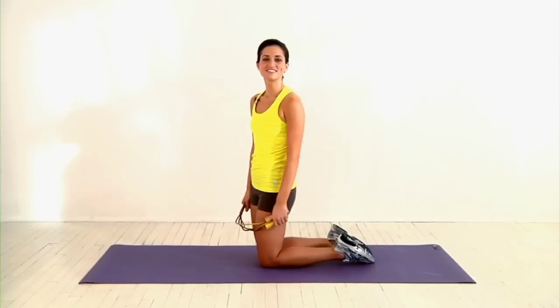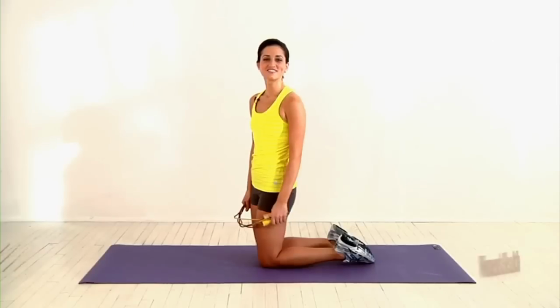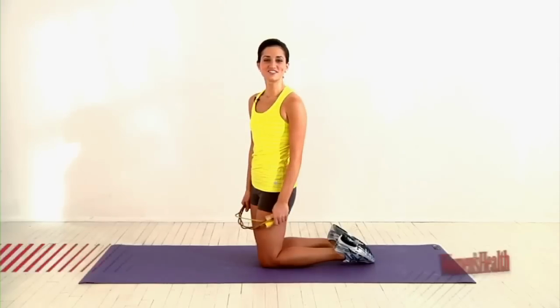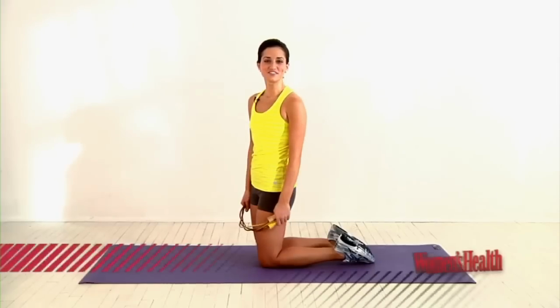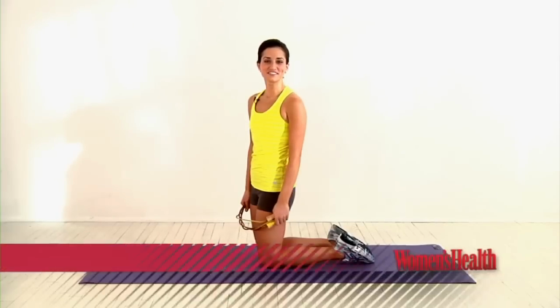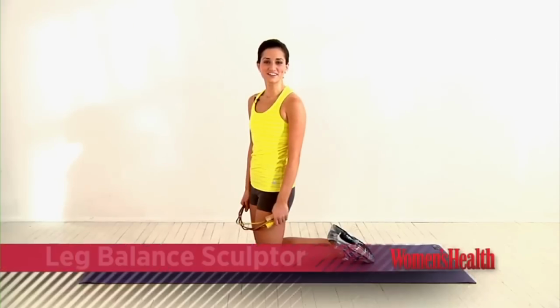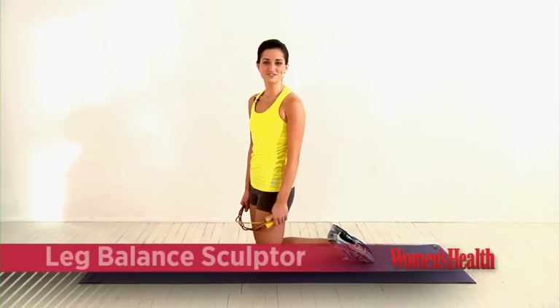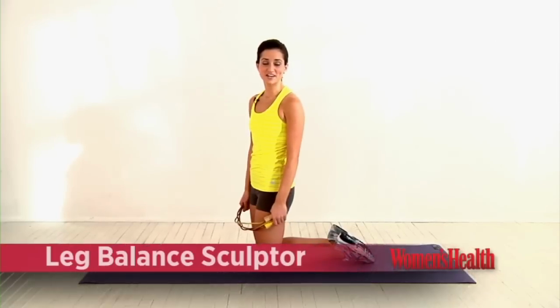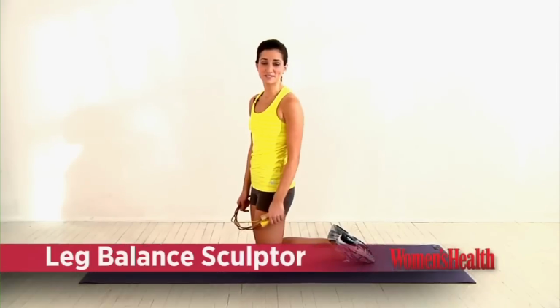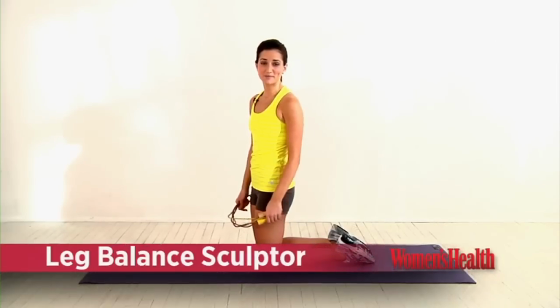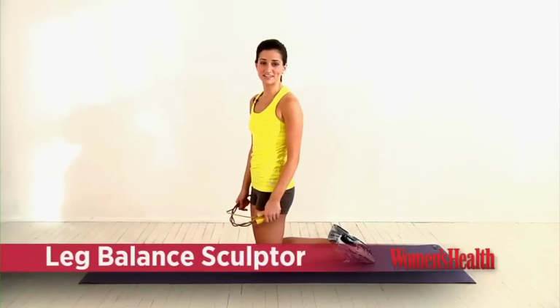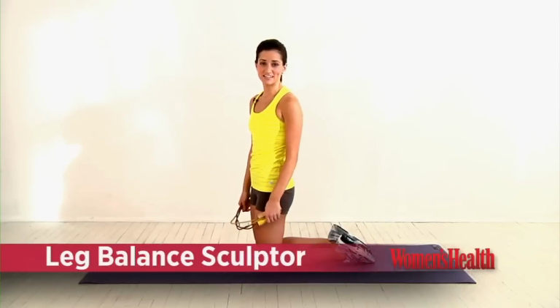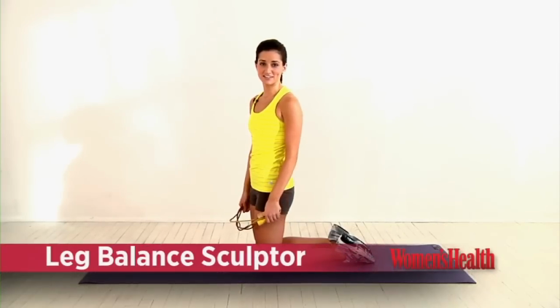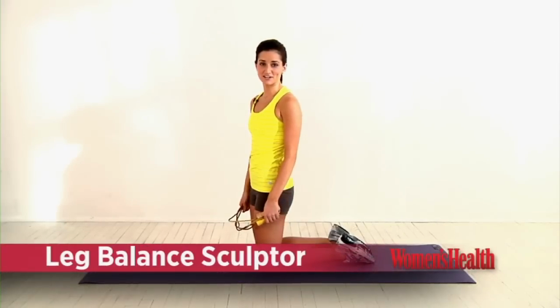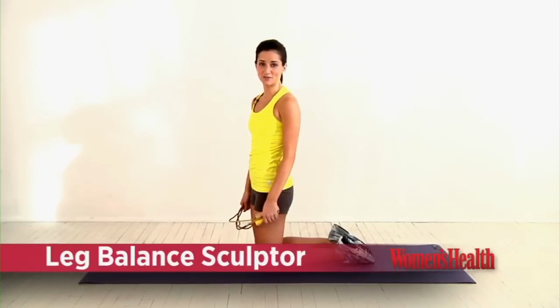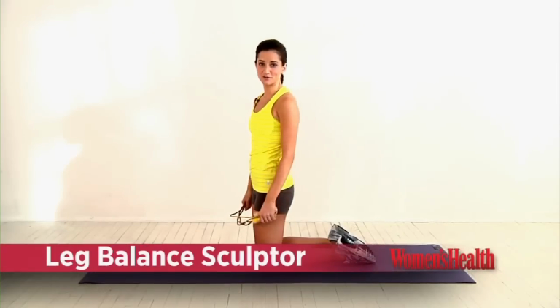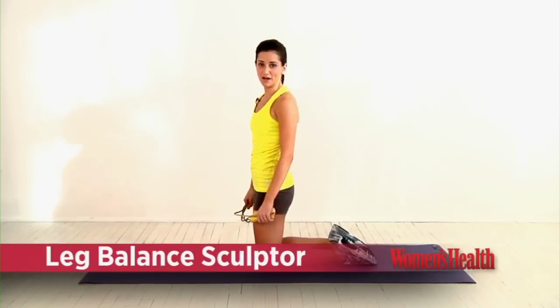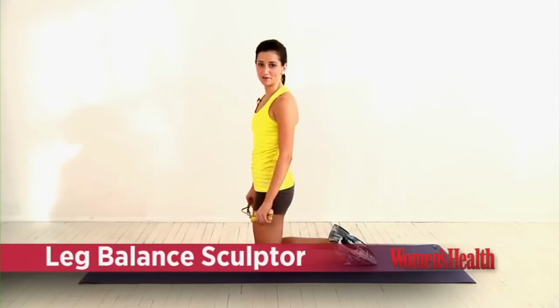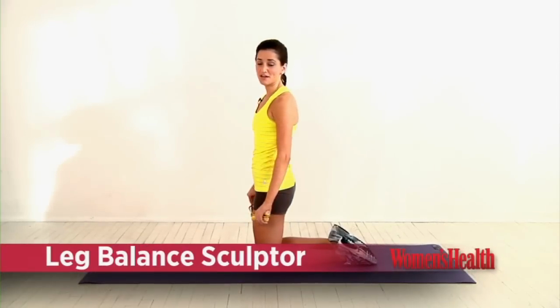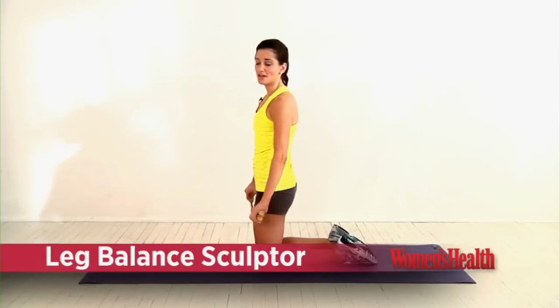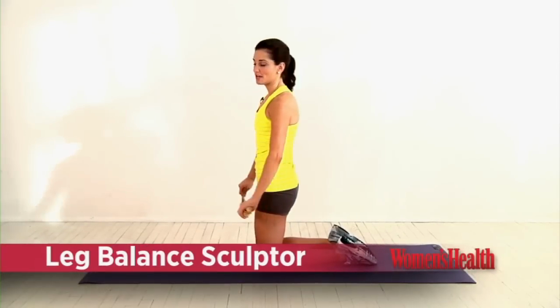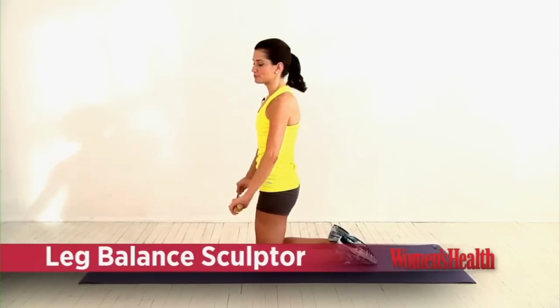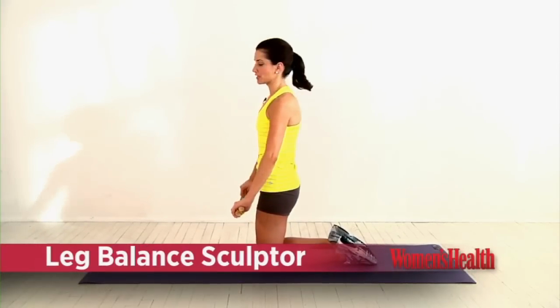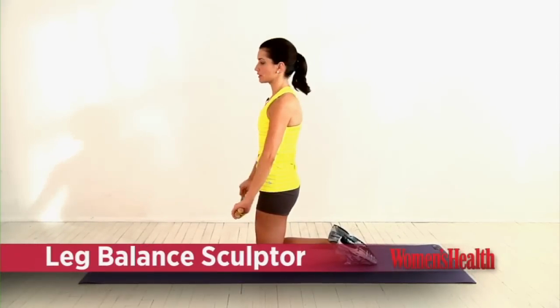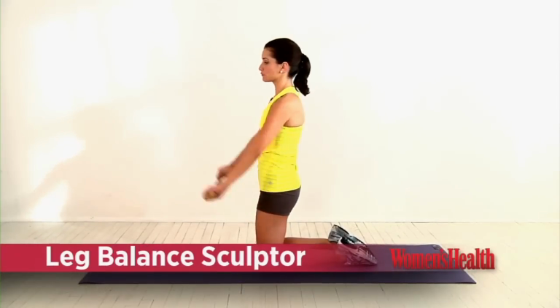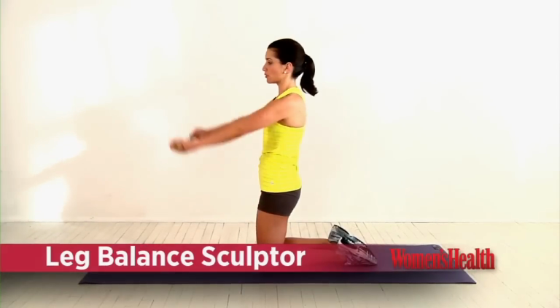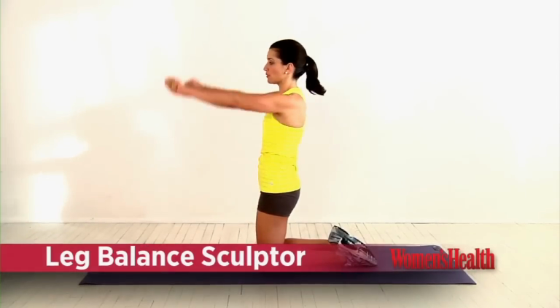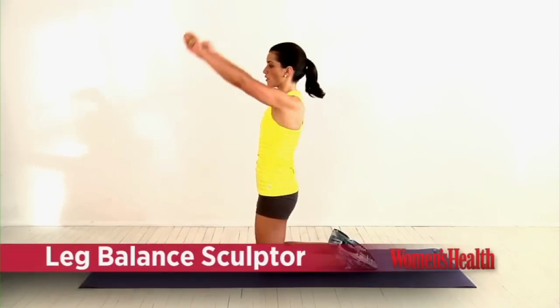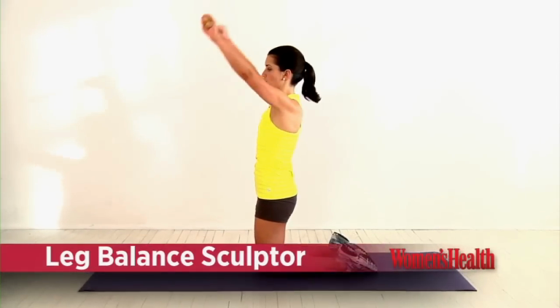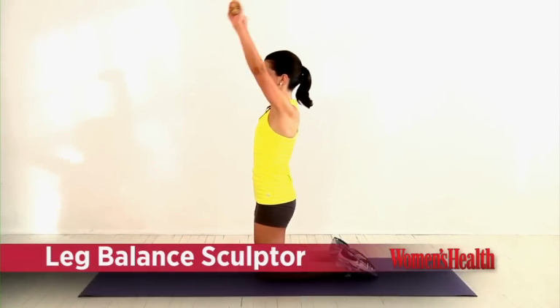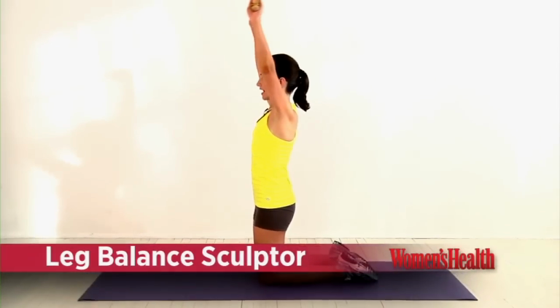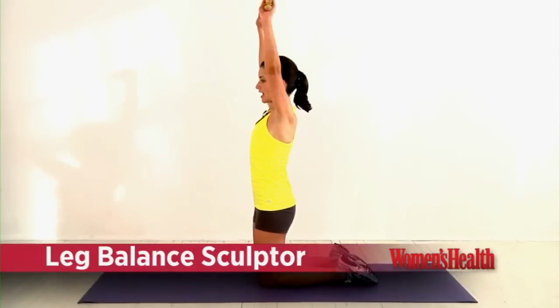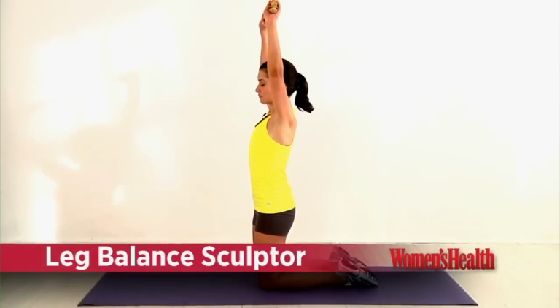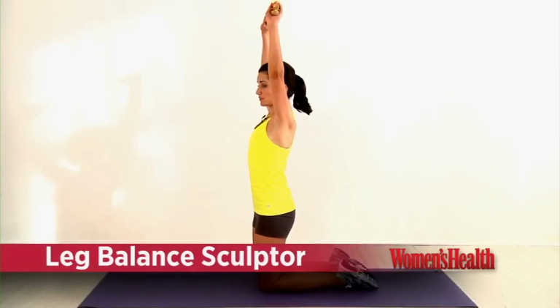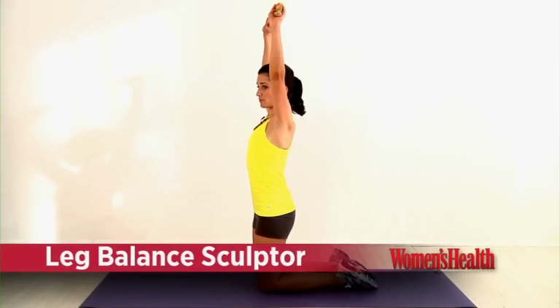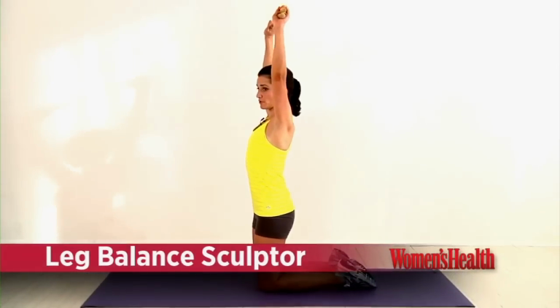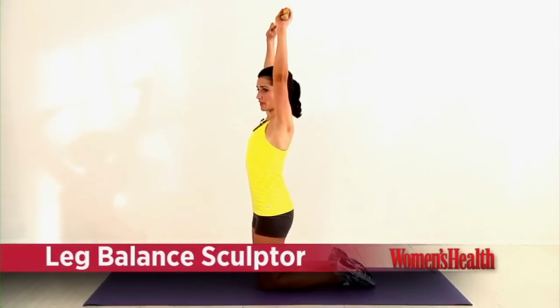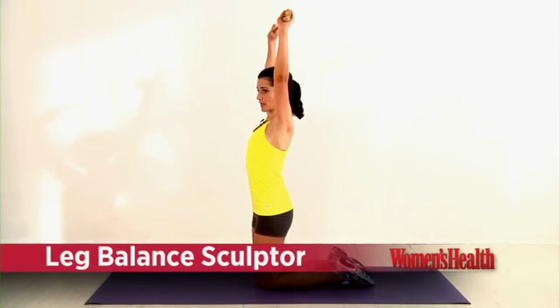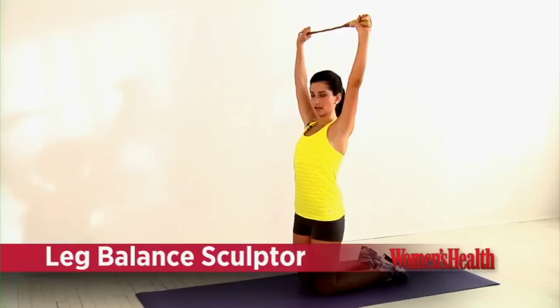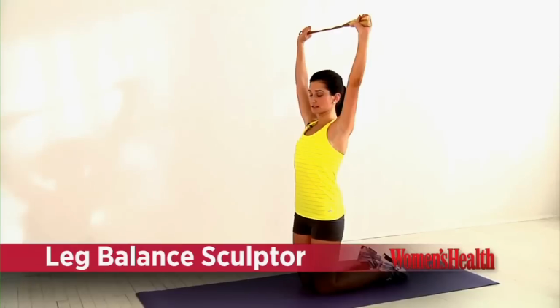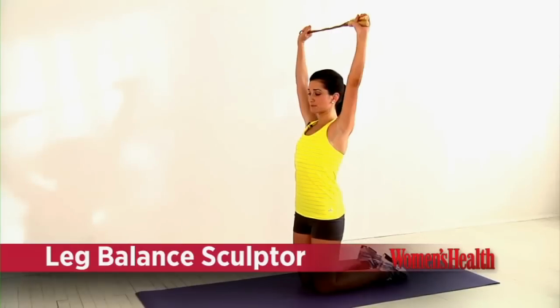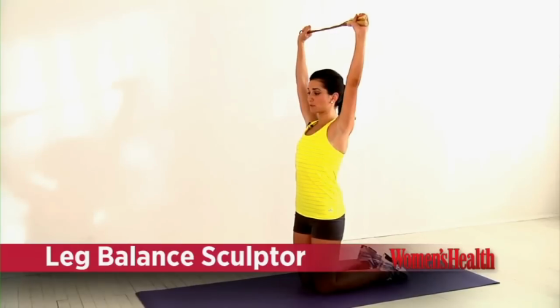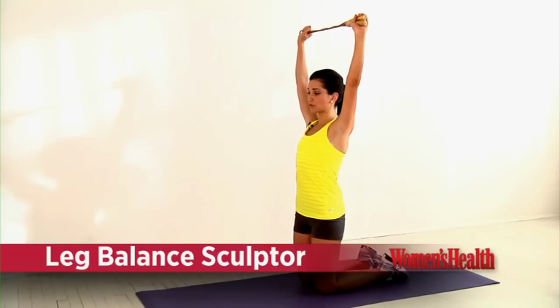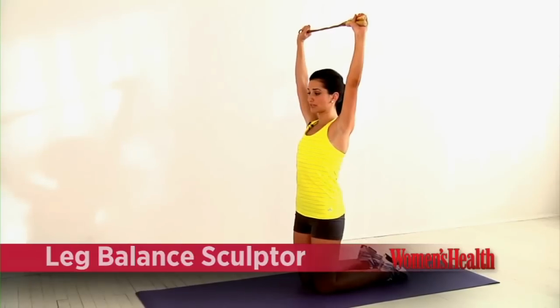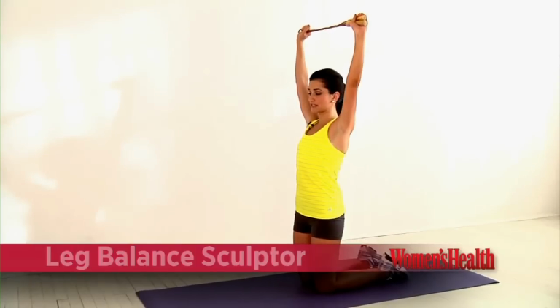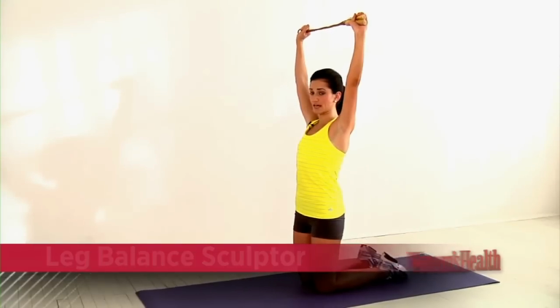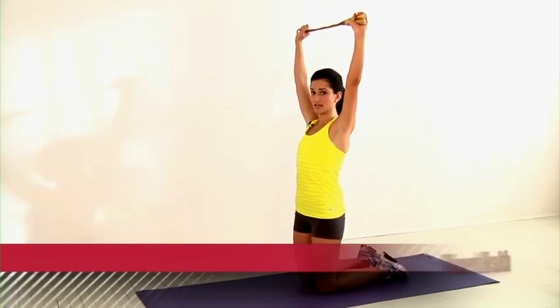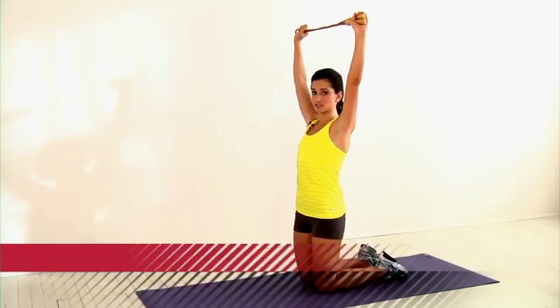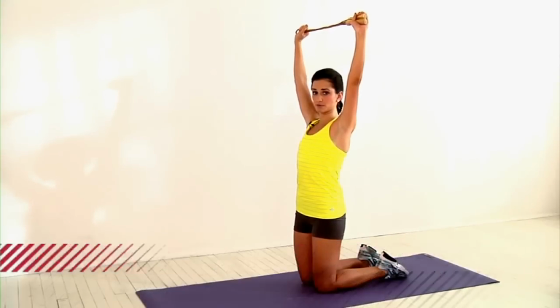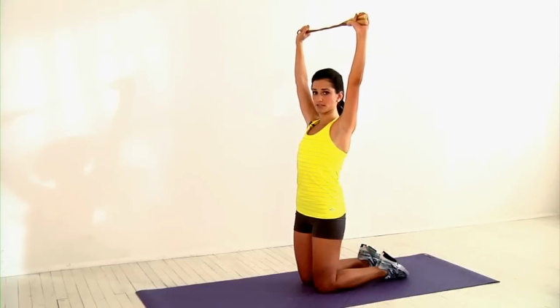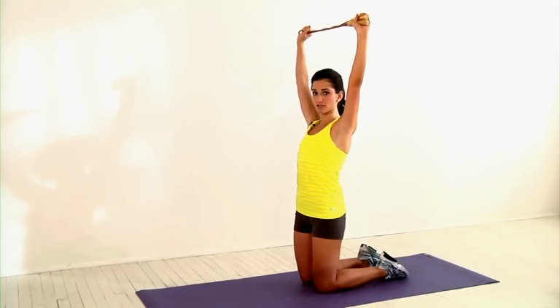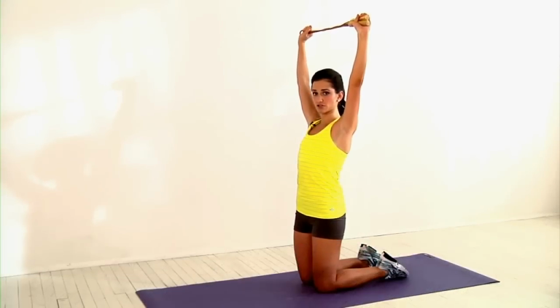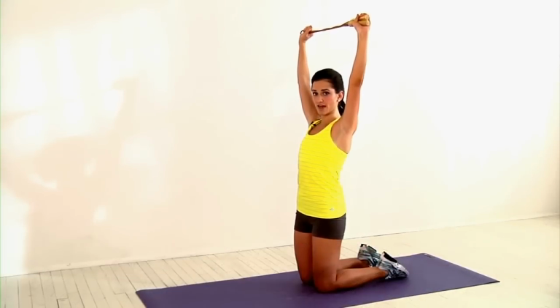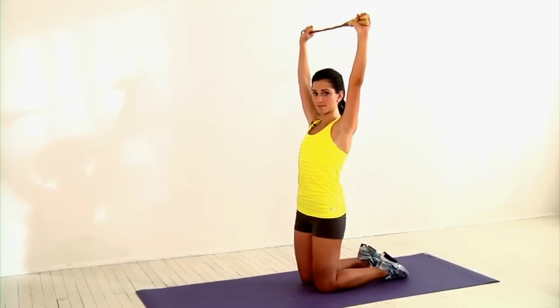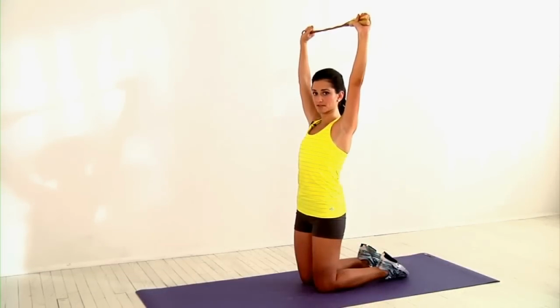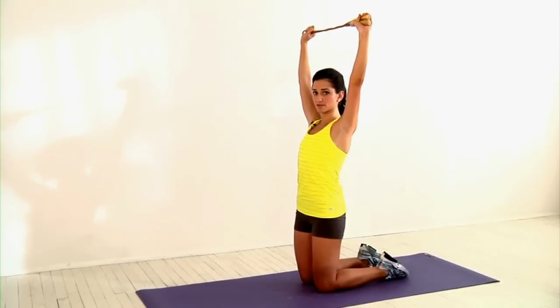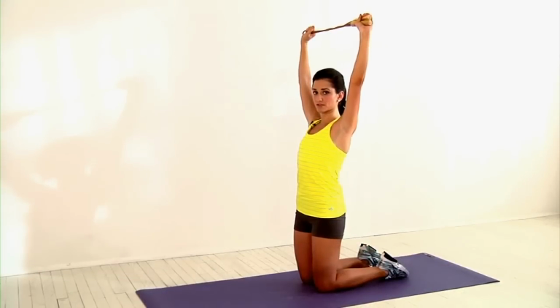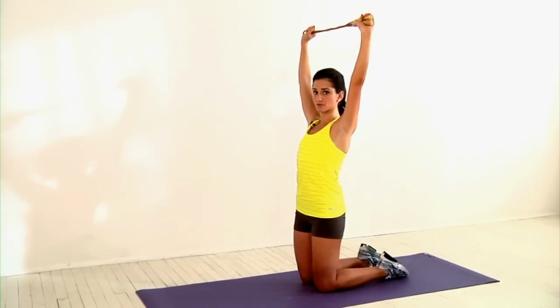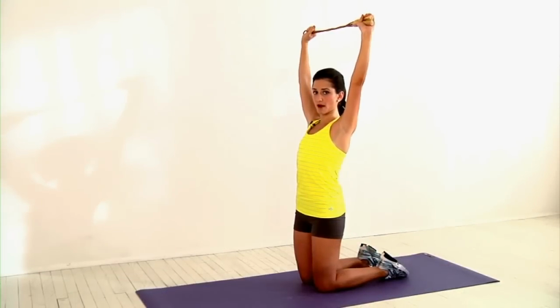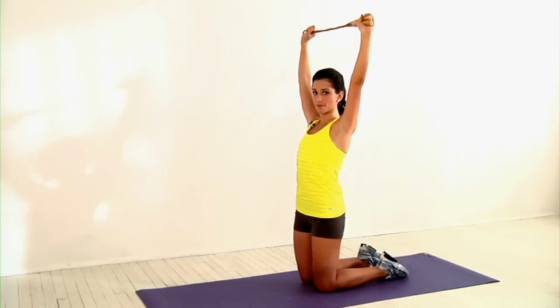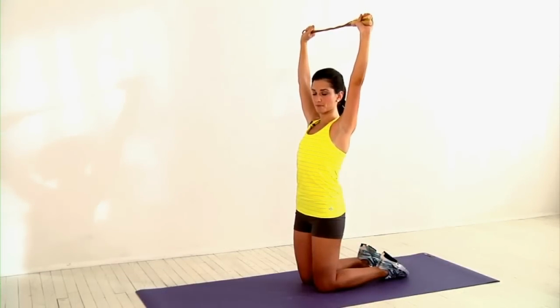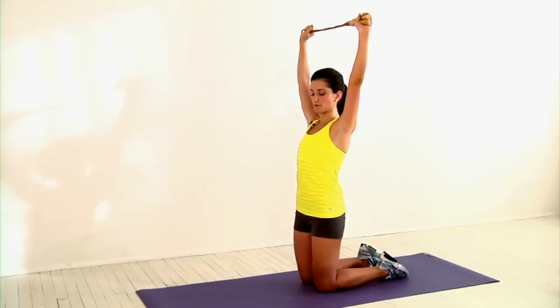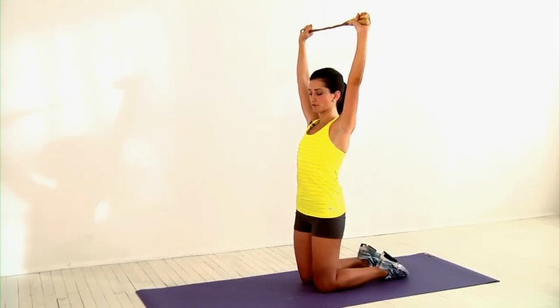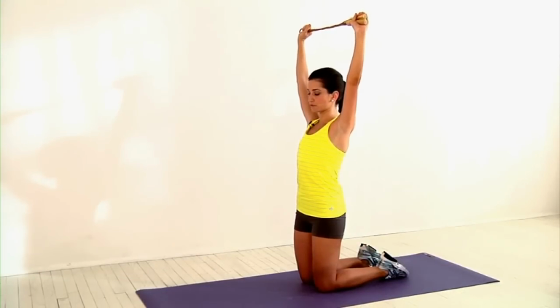Start this exercise by kneeling on the ground and bringing the rope overhead with both hands, pulling it tight to engage your lat muscles throughout the move.